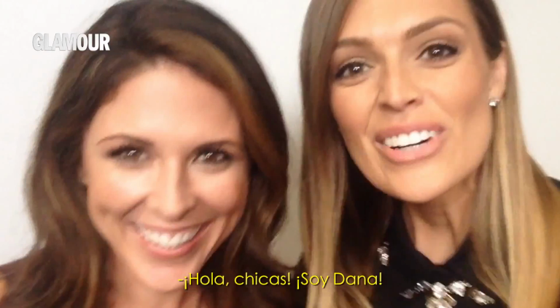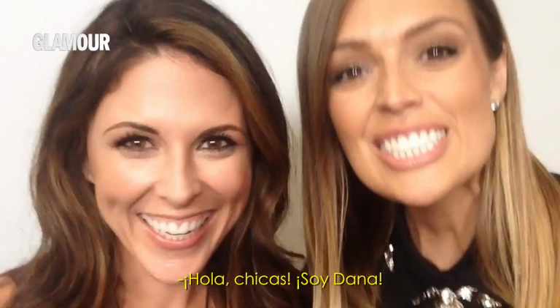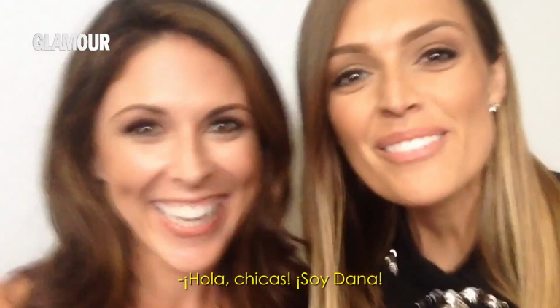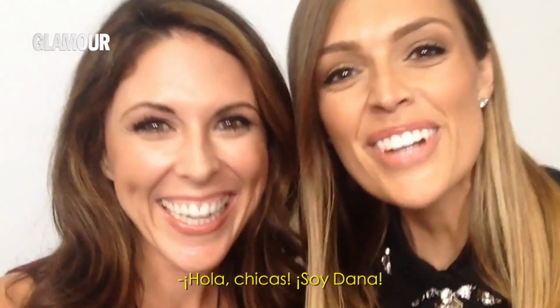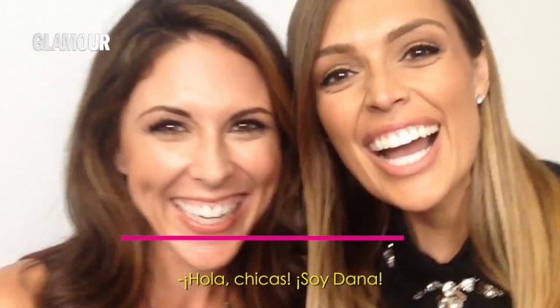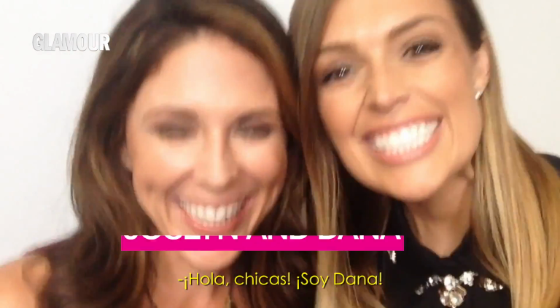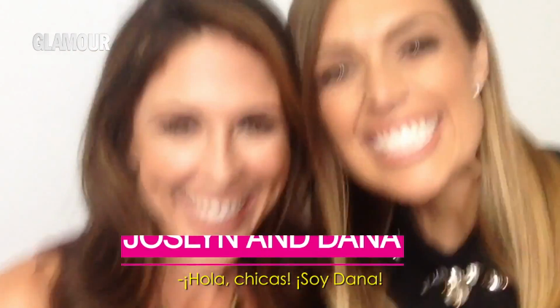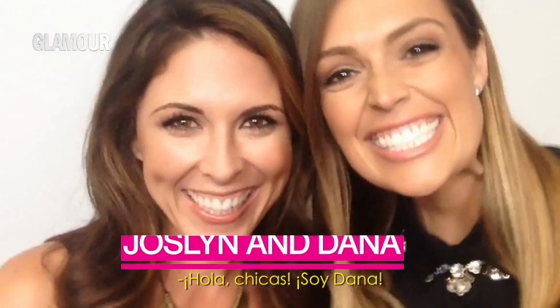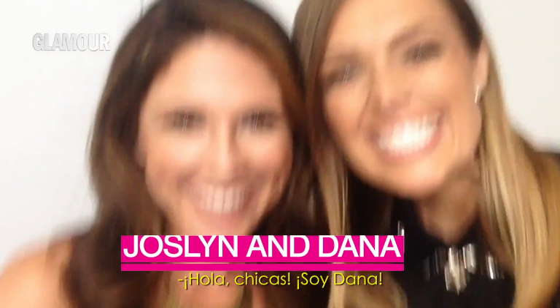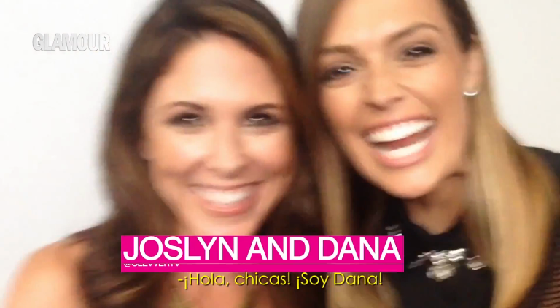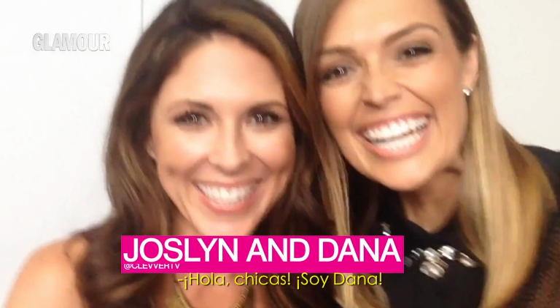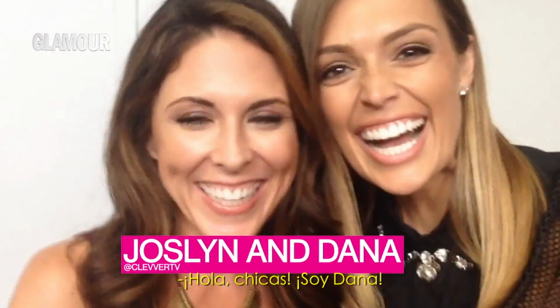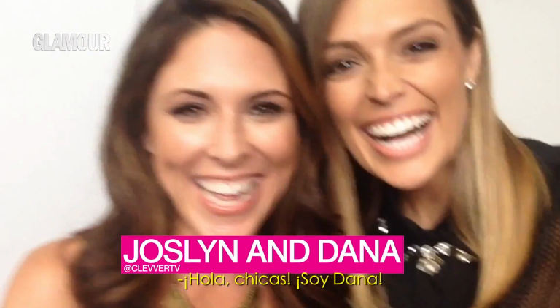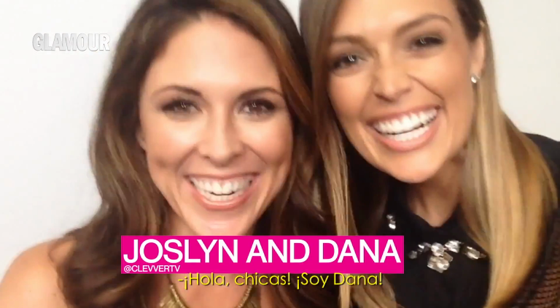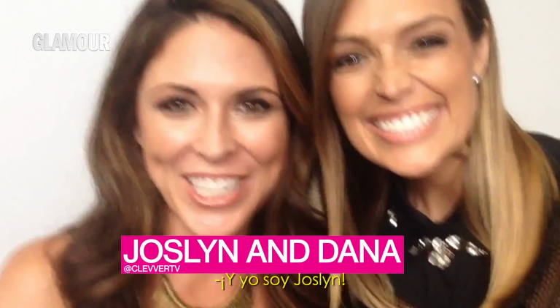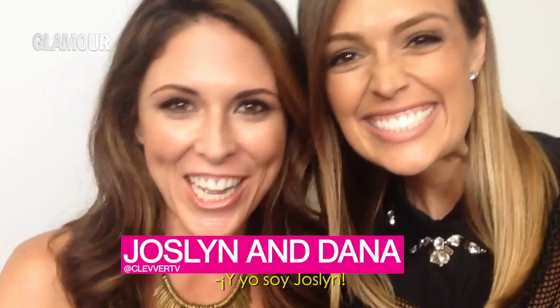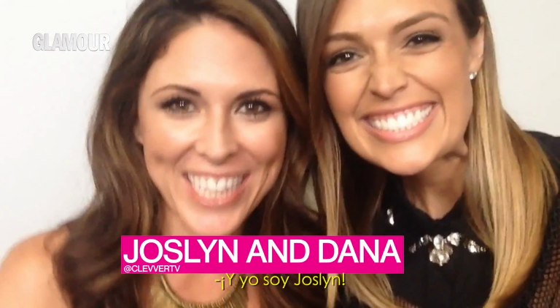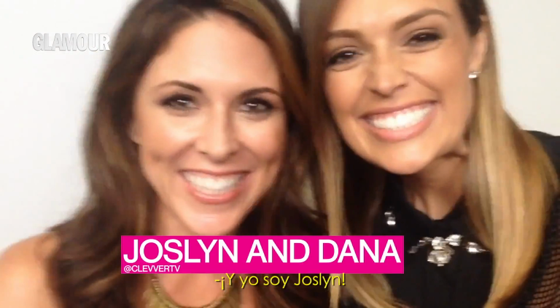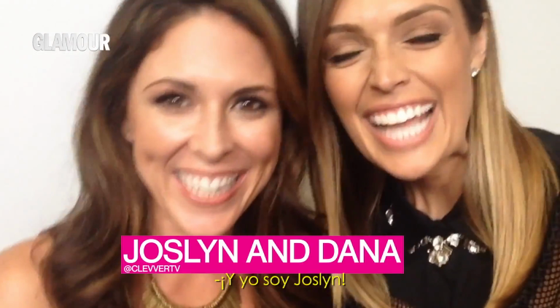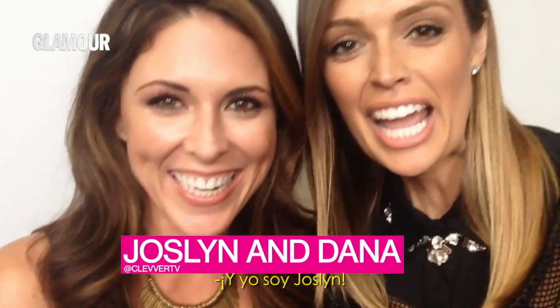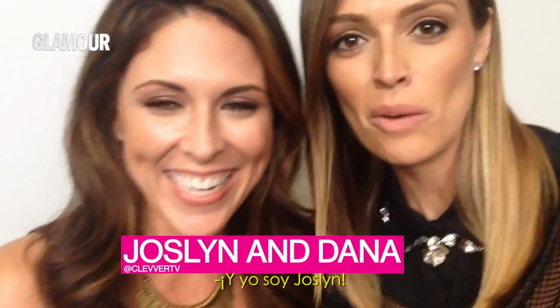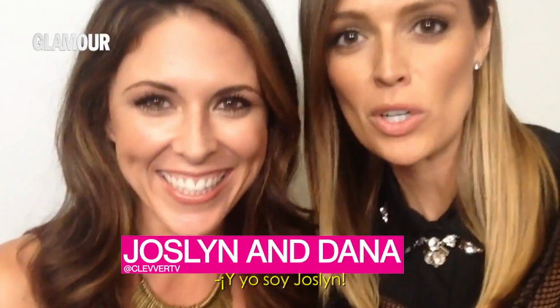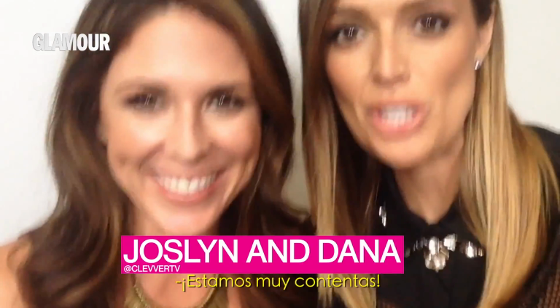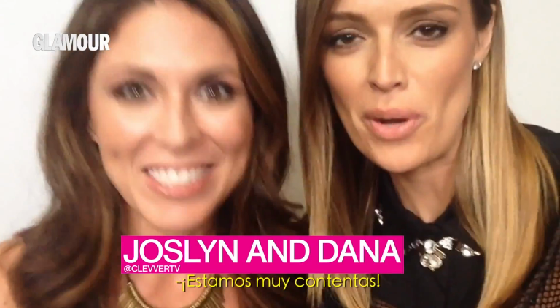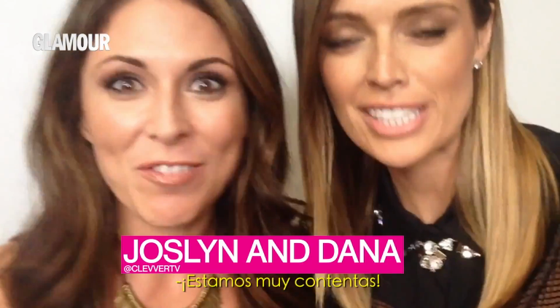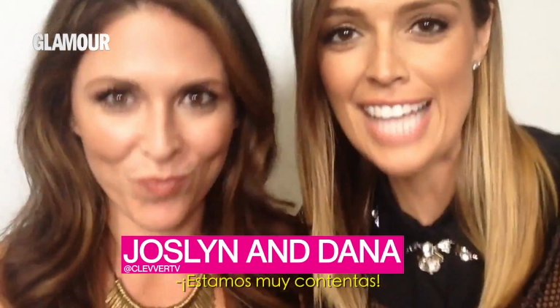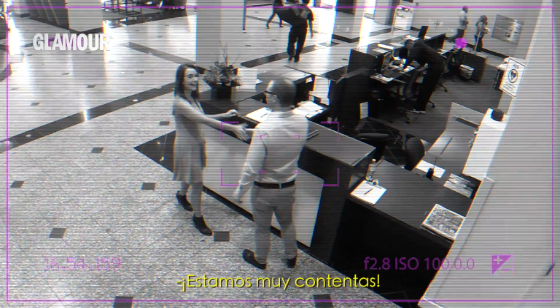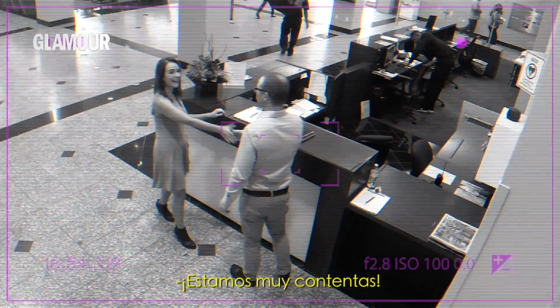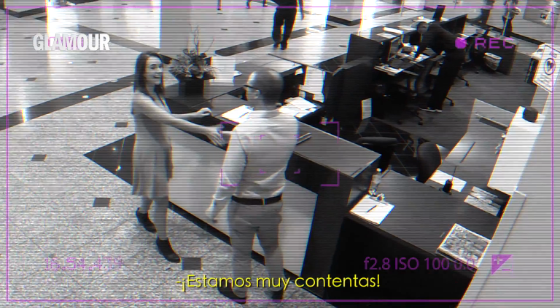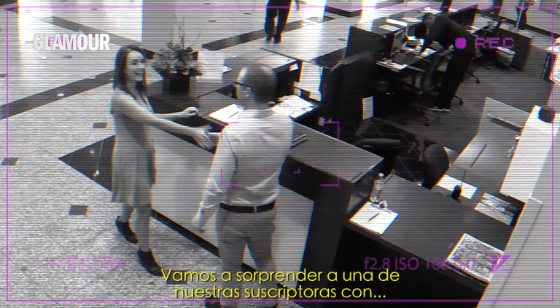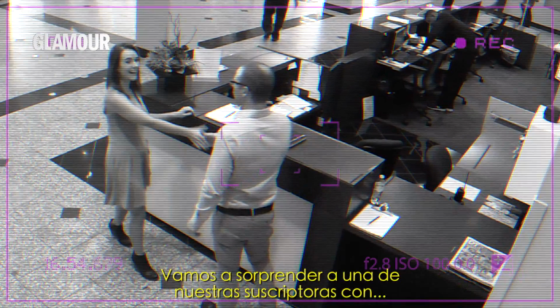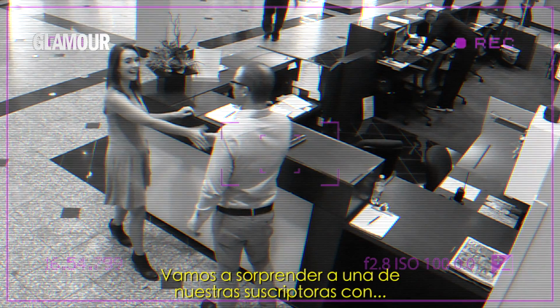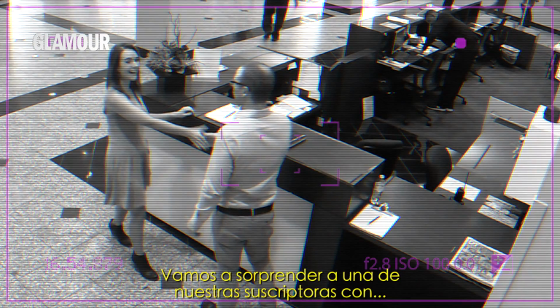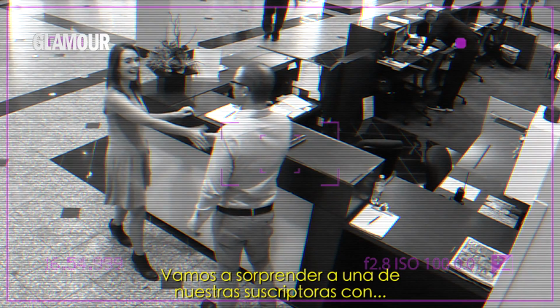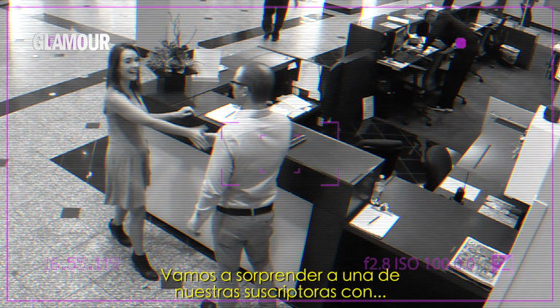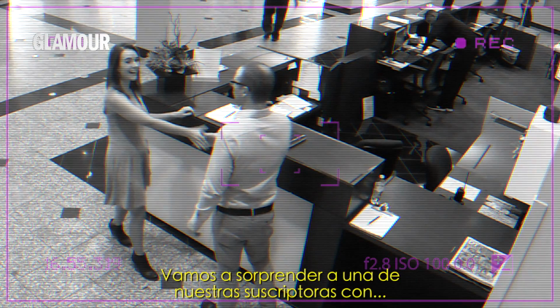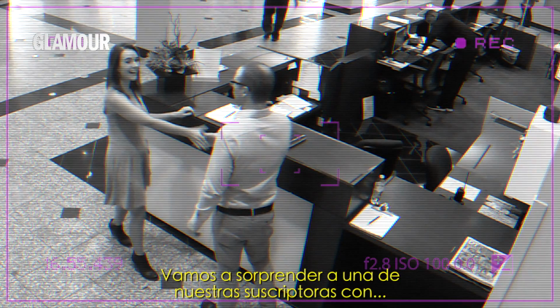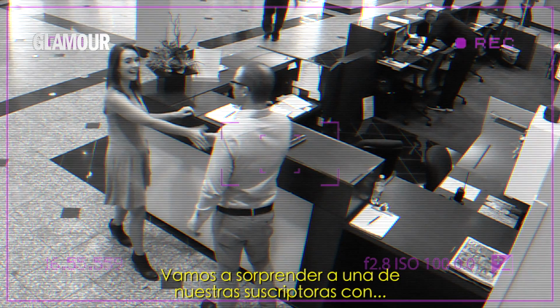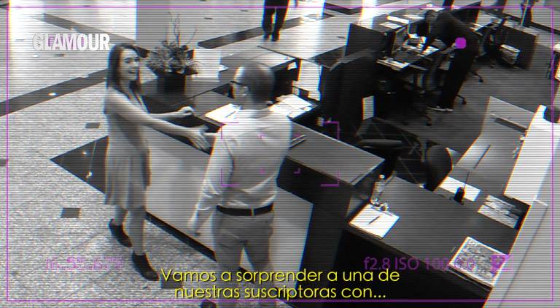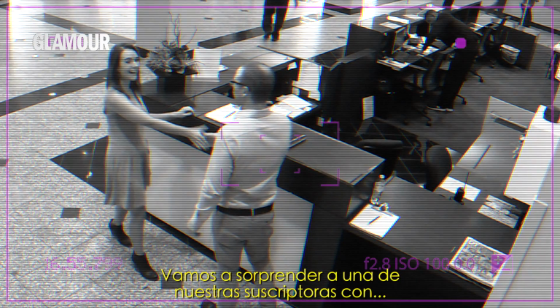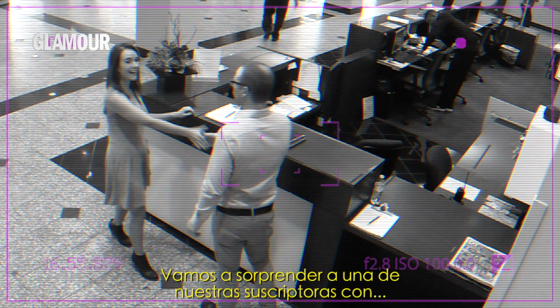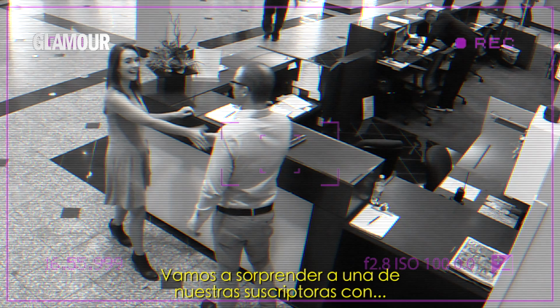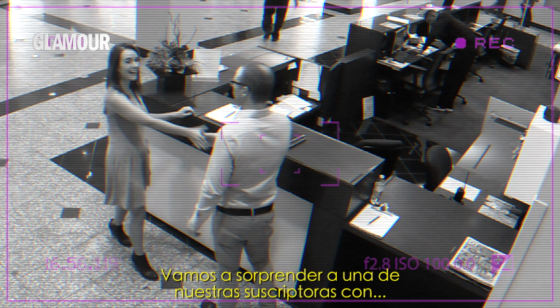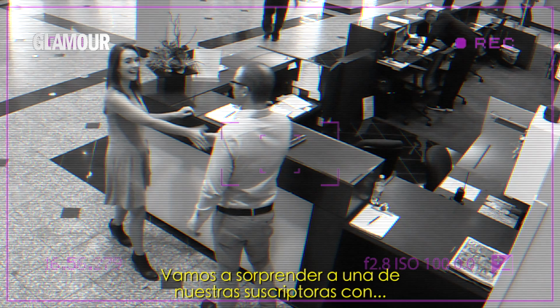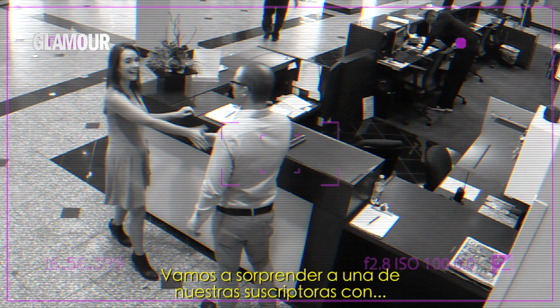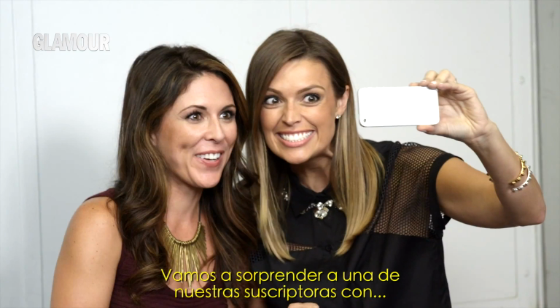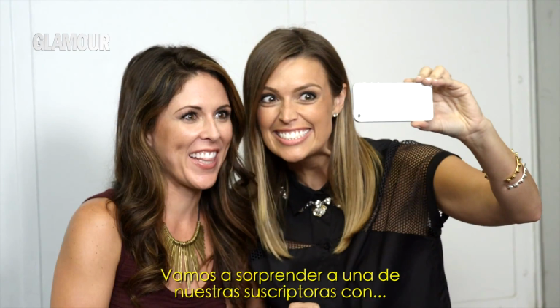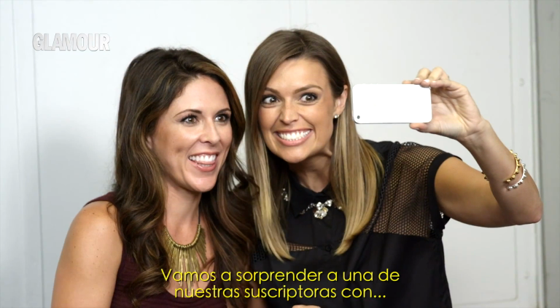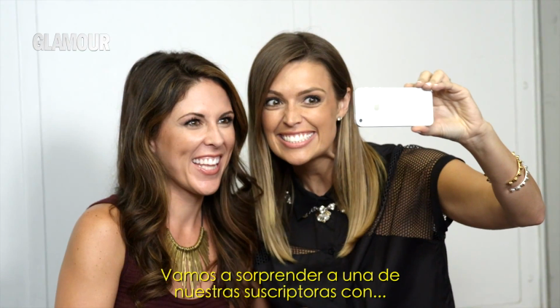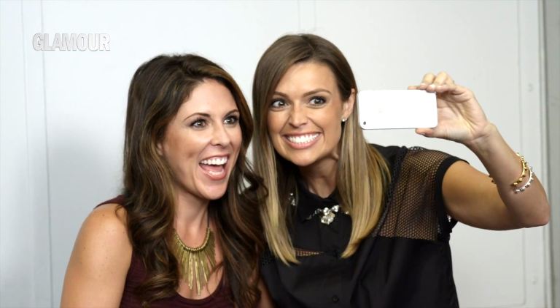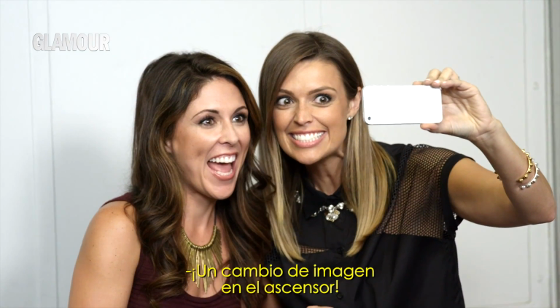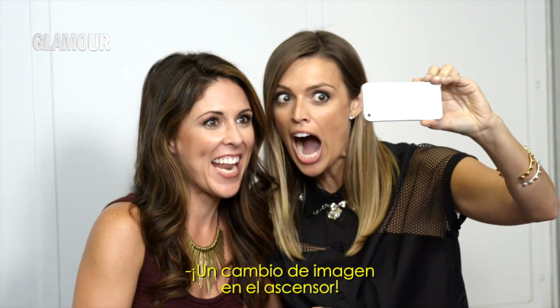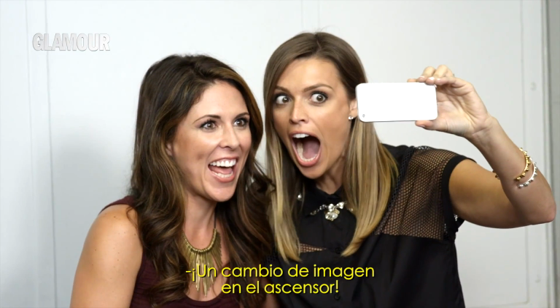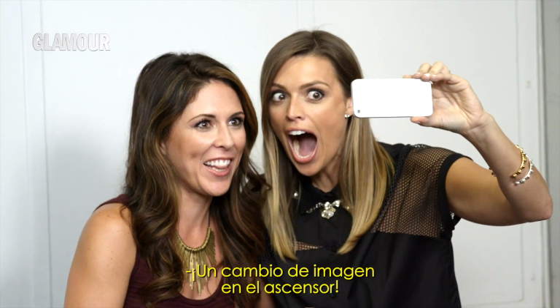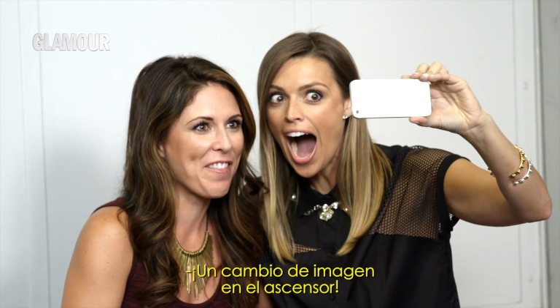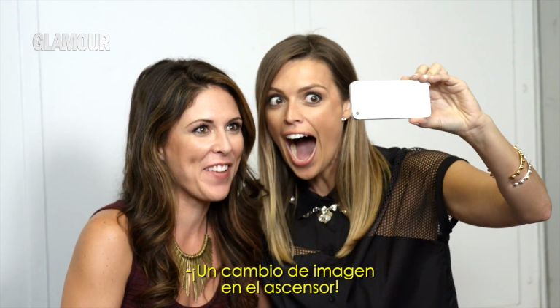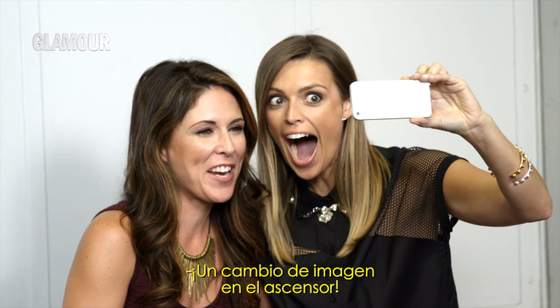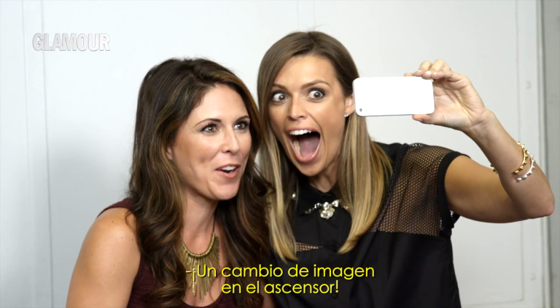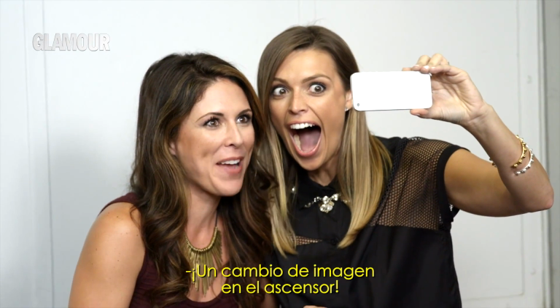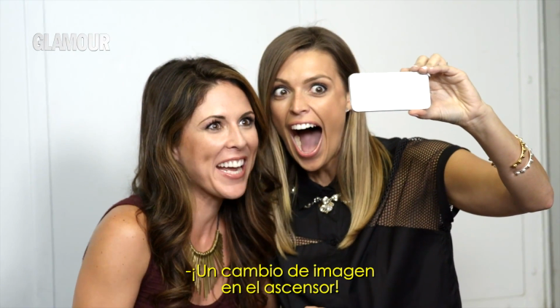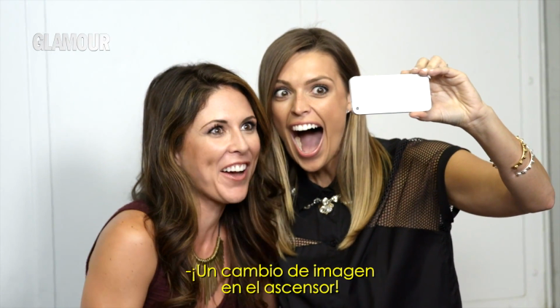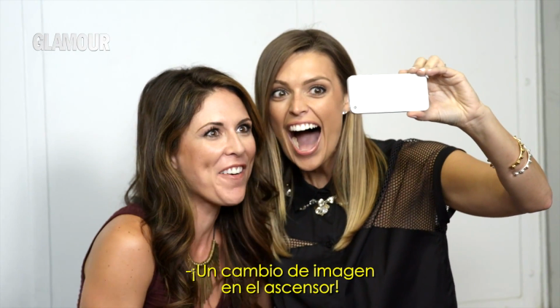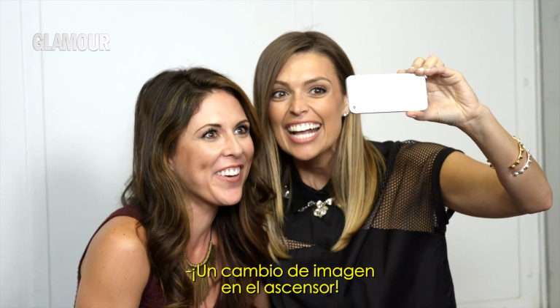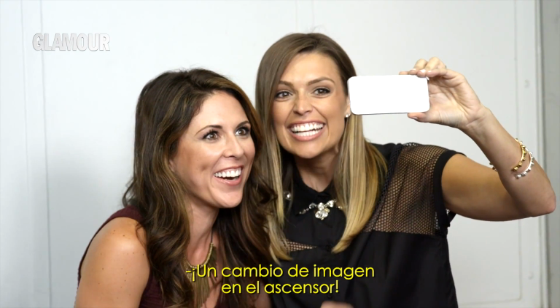What's up you guys, it's Dana and Joslyn and we're so excited. We're gonna surprise one of our subscribers with an elevator makeover.